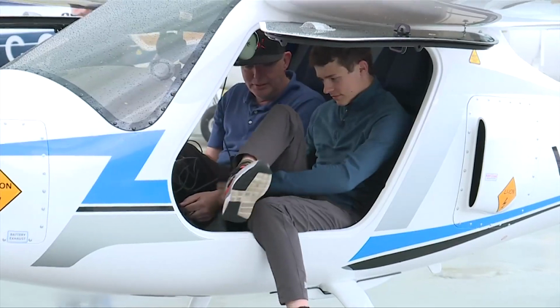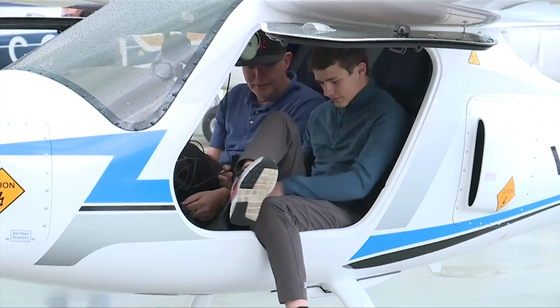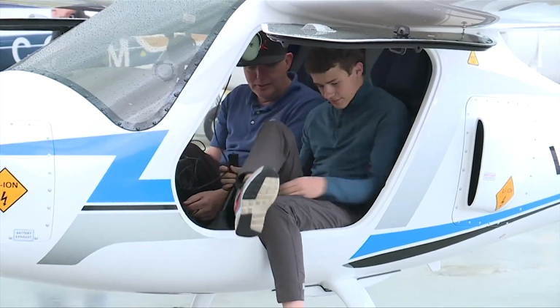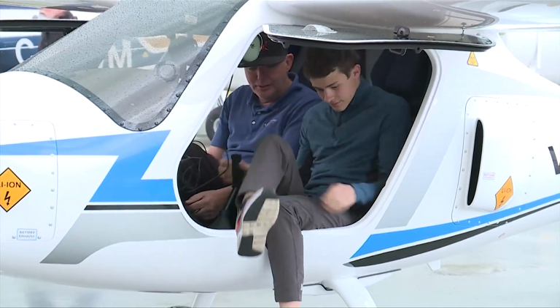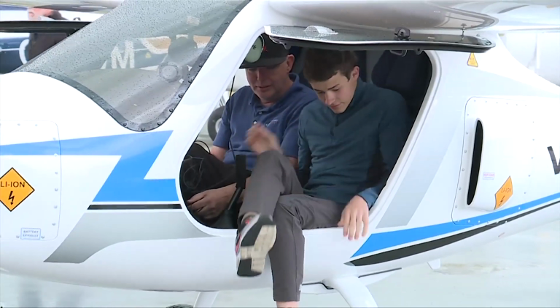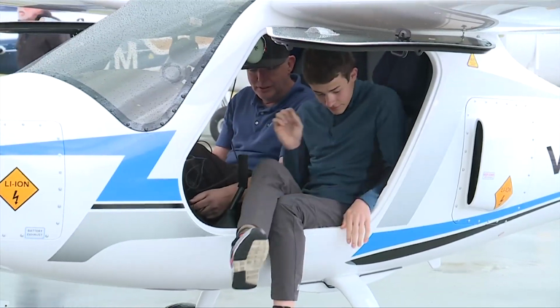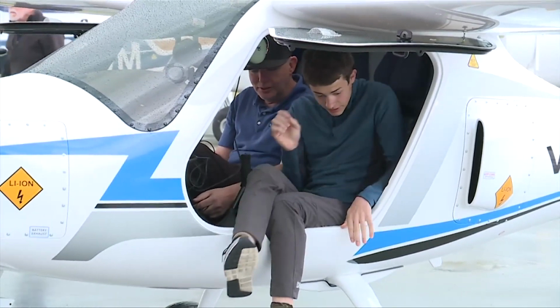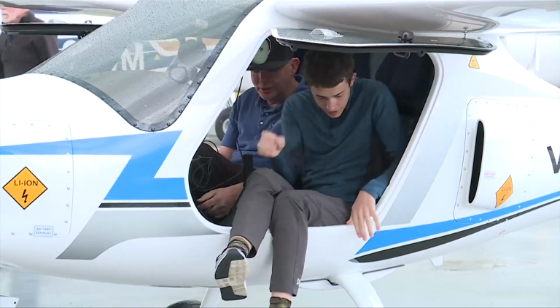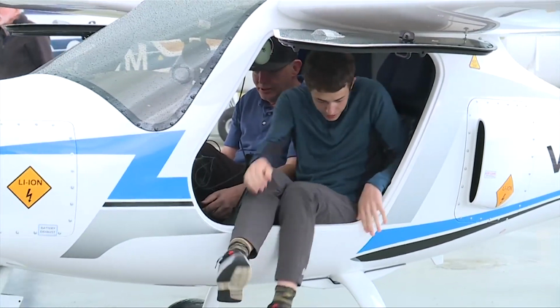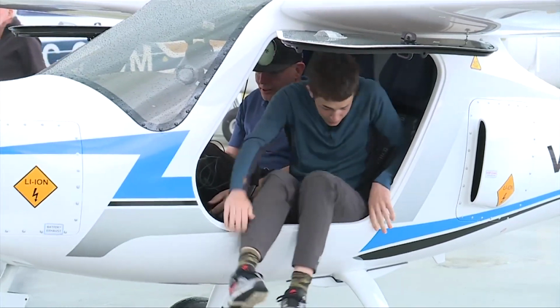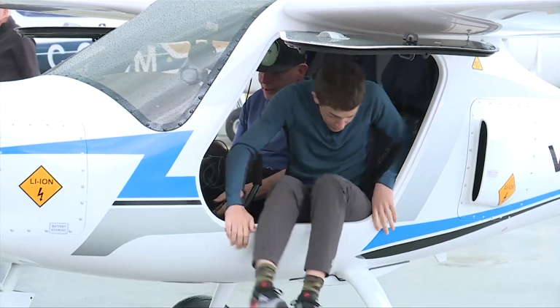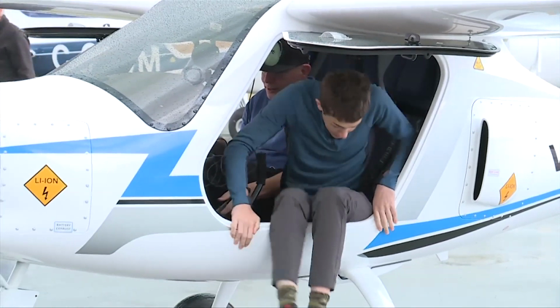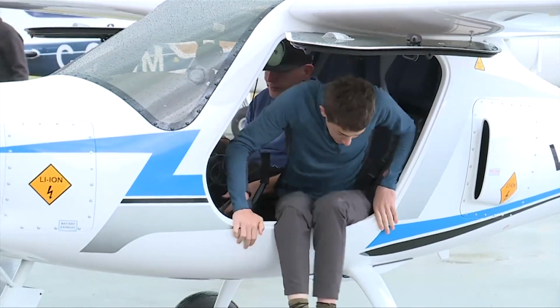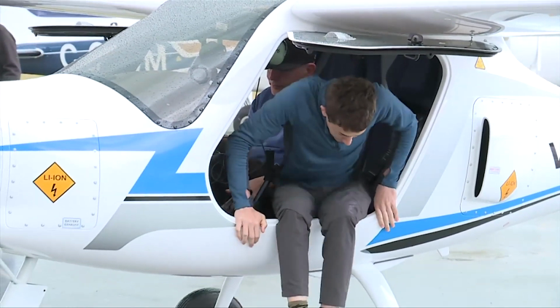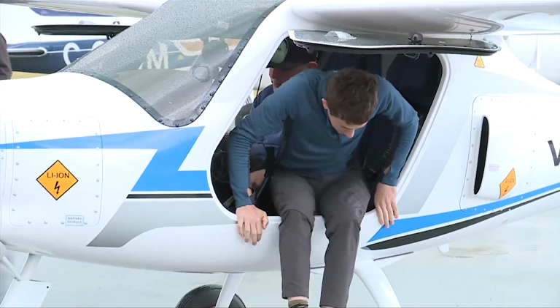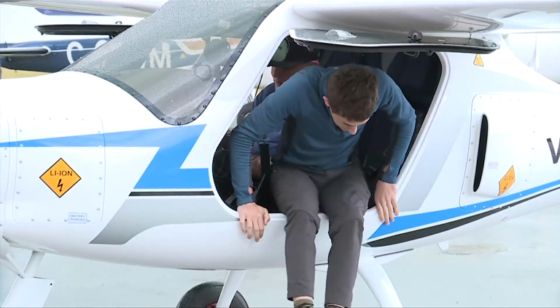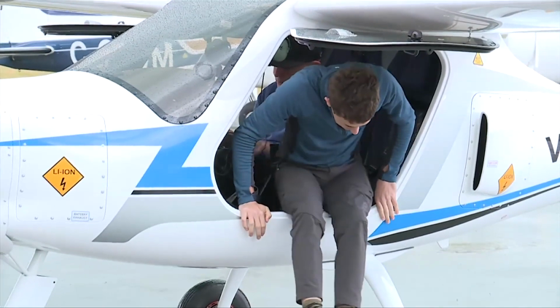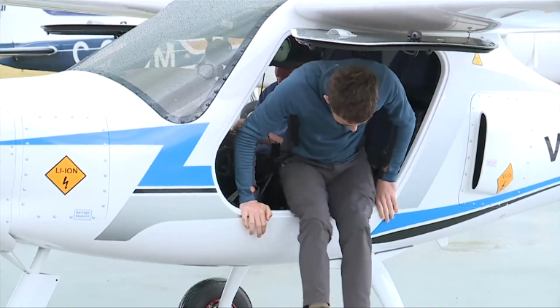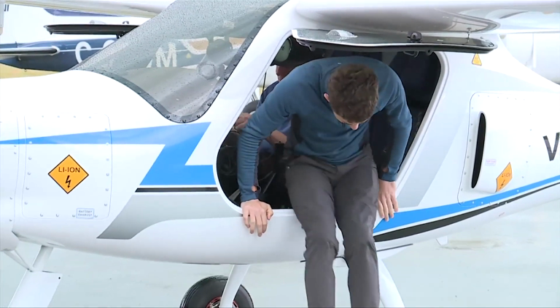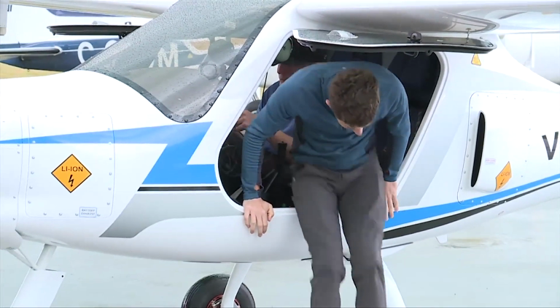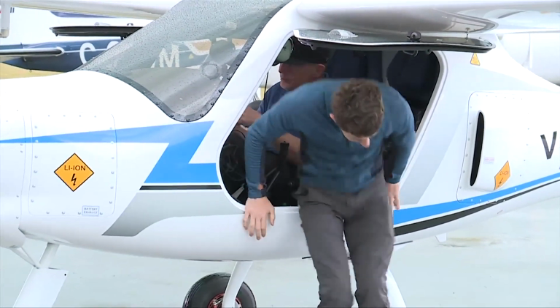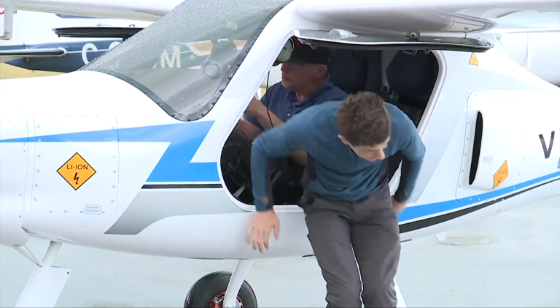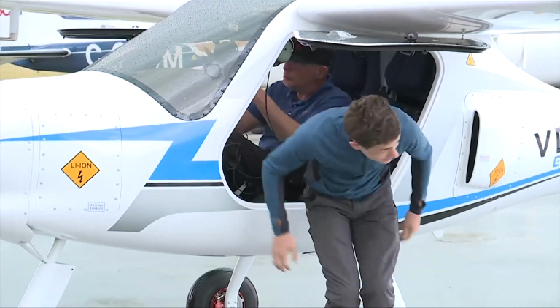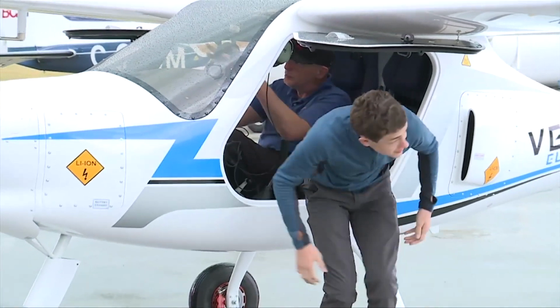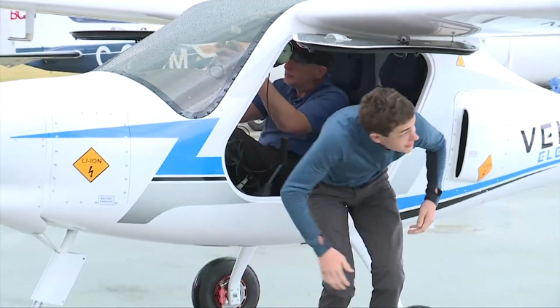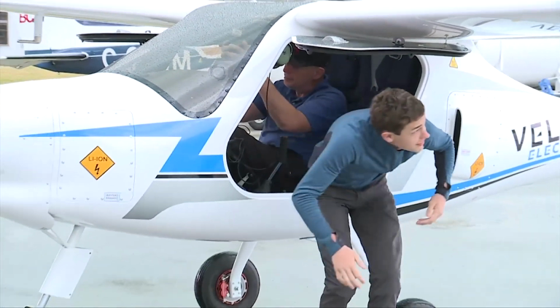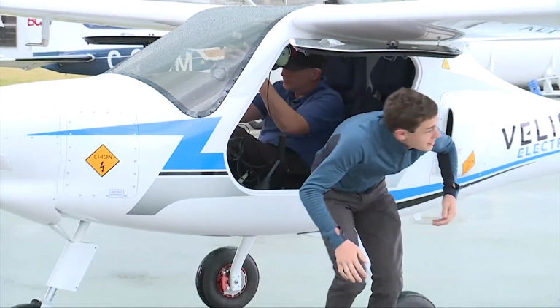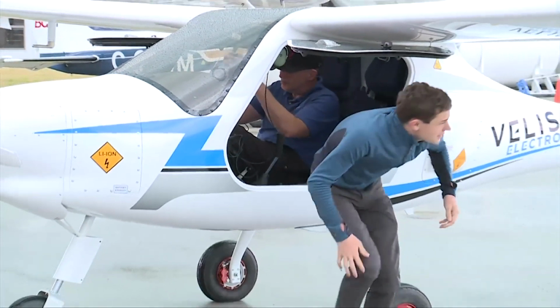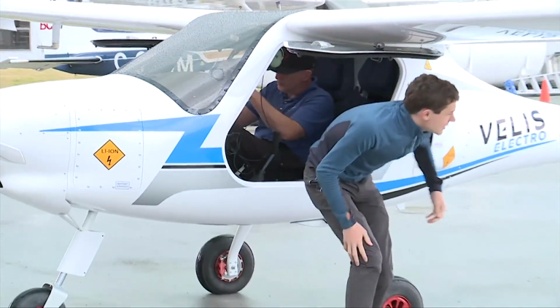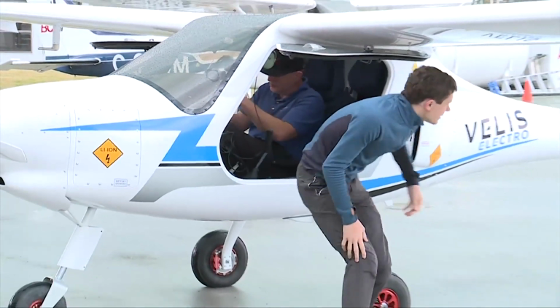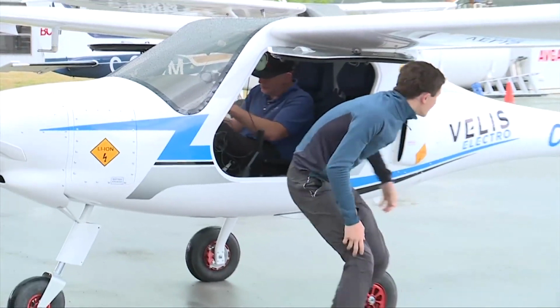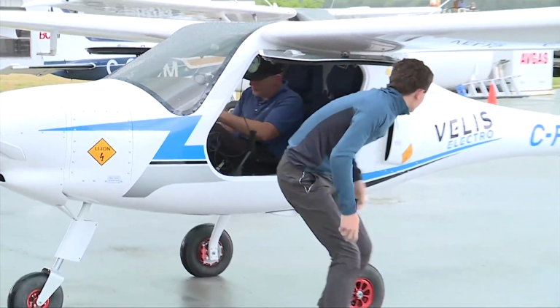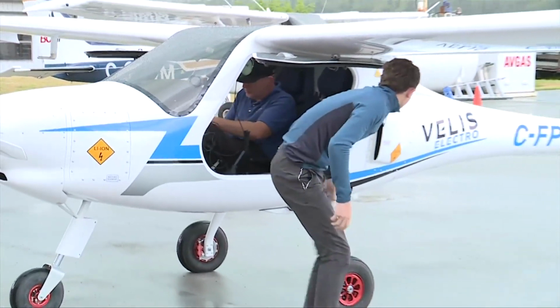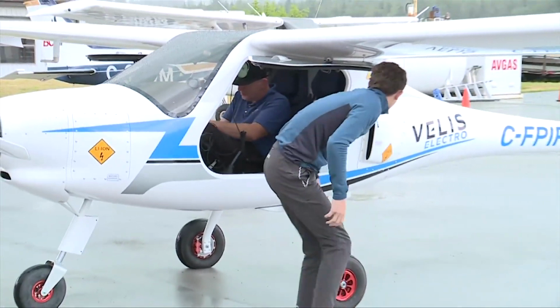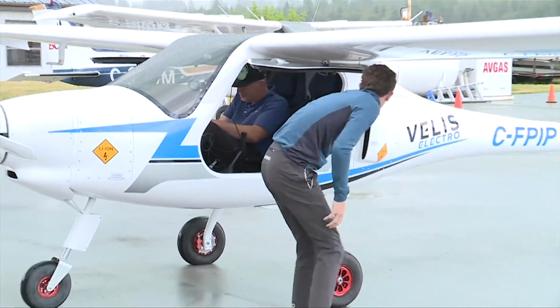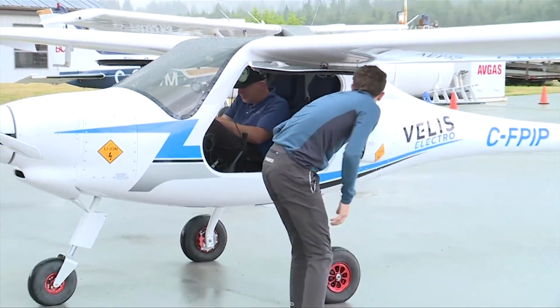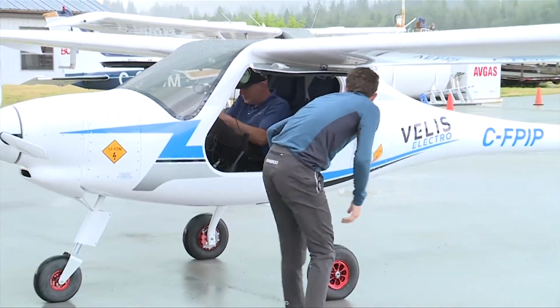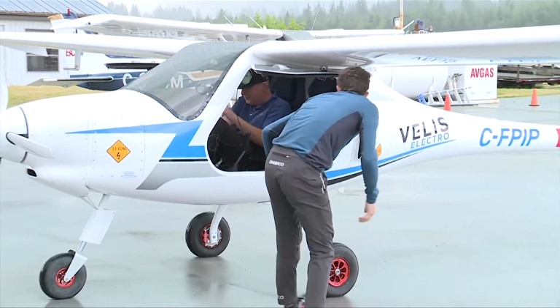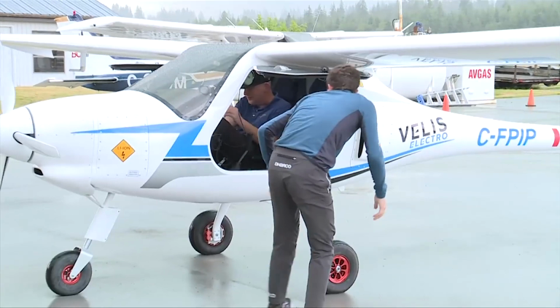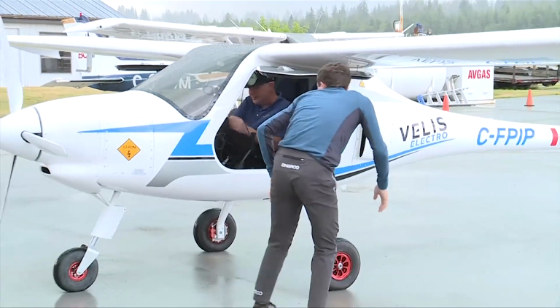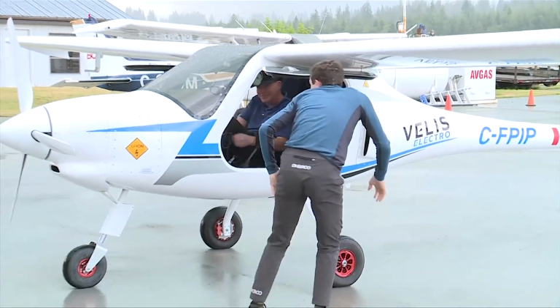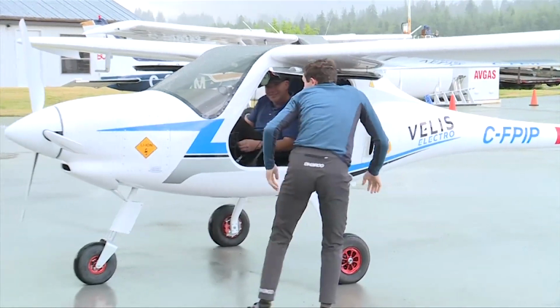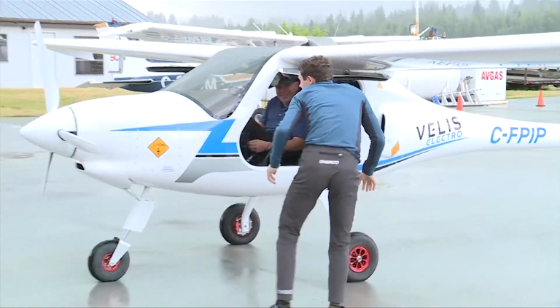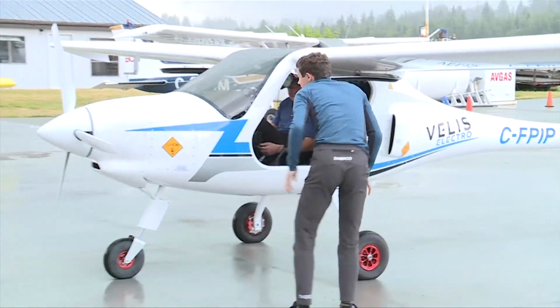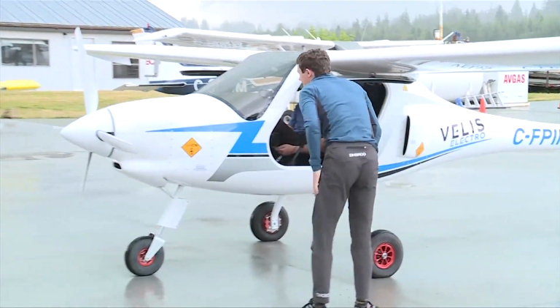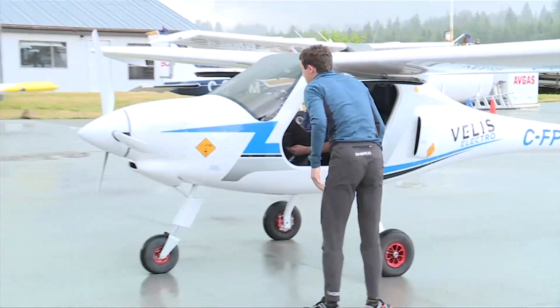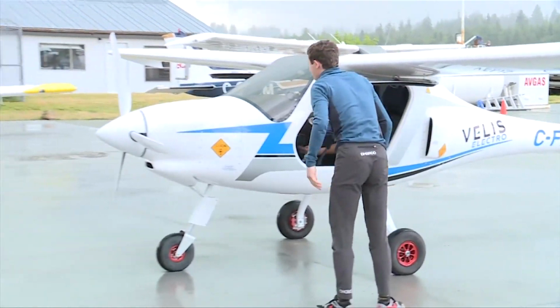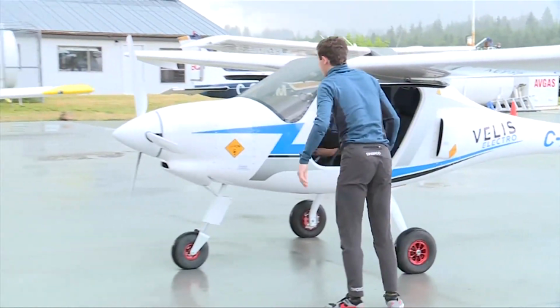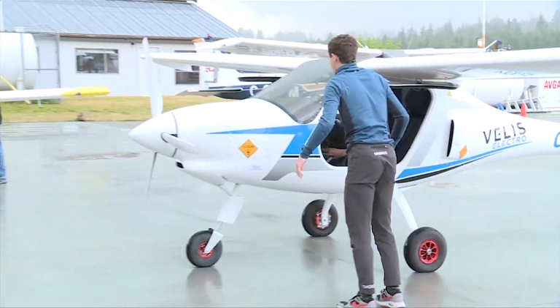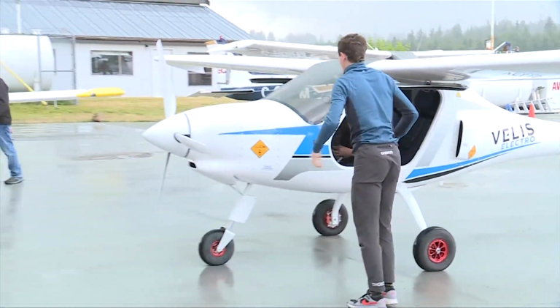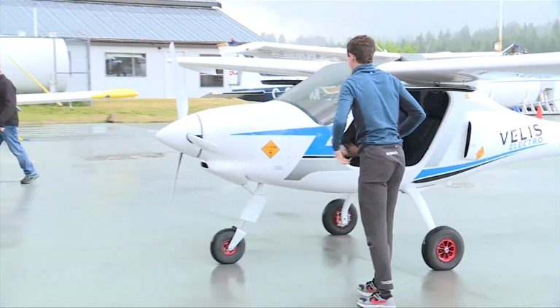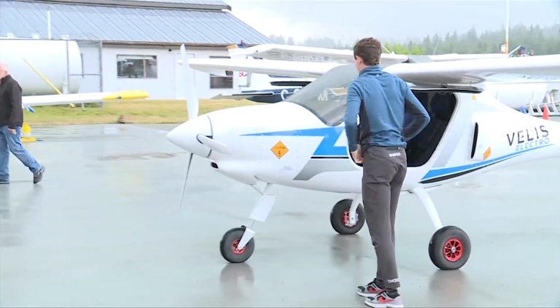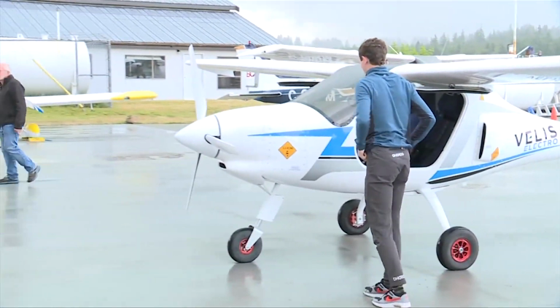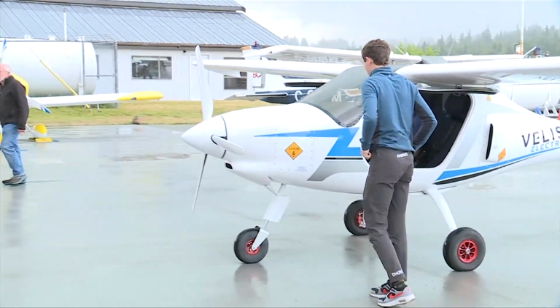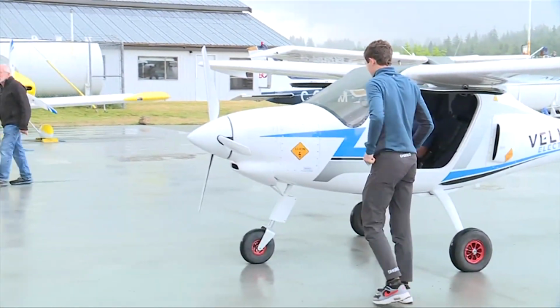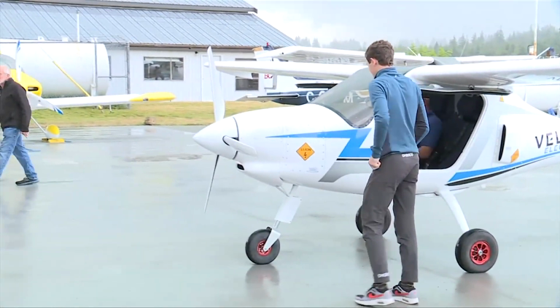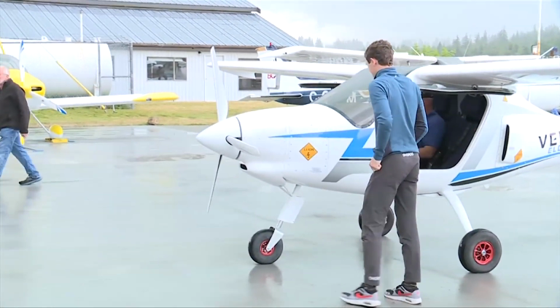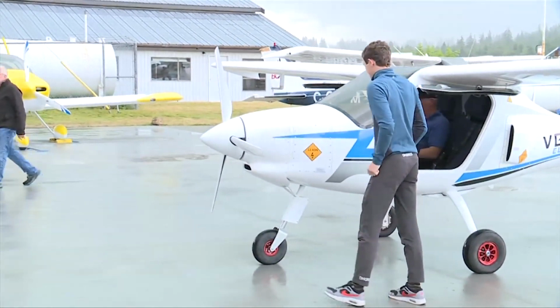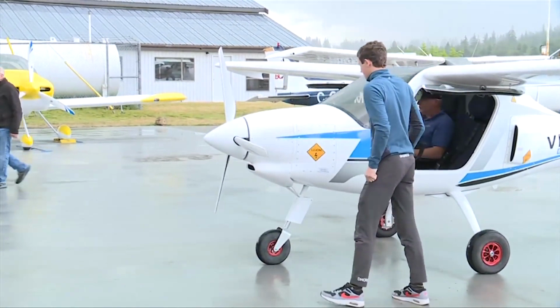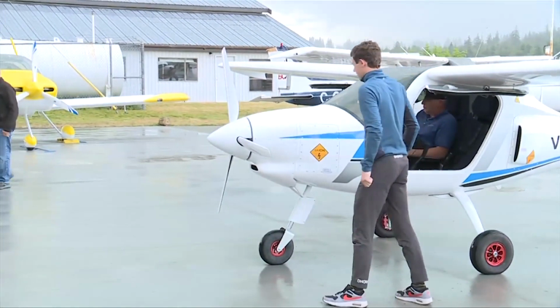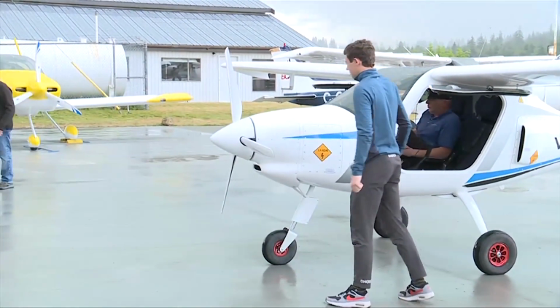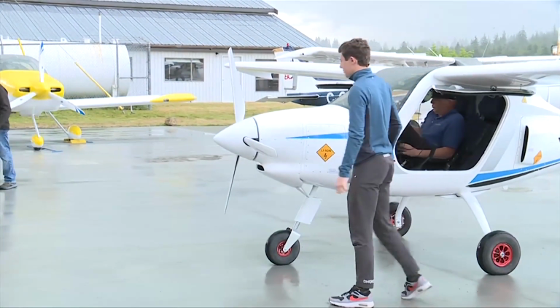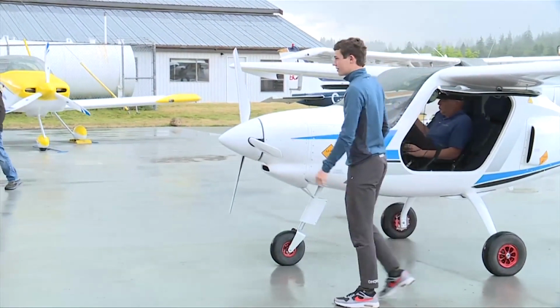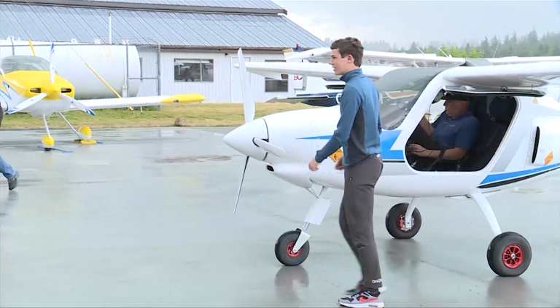Today's flight cost him $20, but being a part of a piece of Canadian history — well, that's priceless.